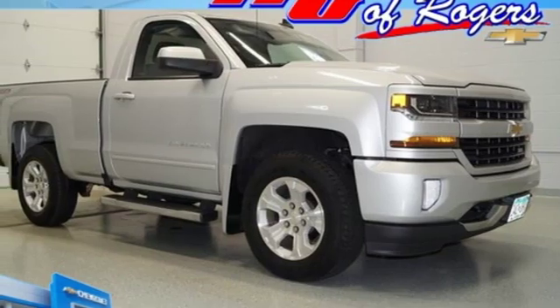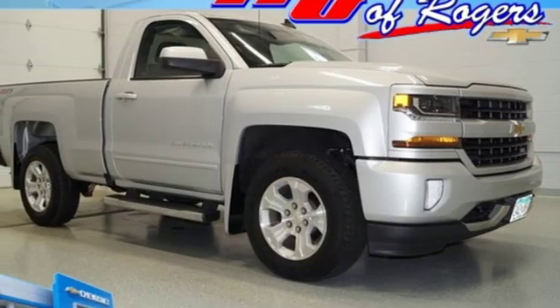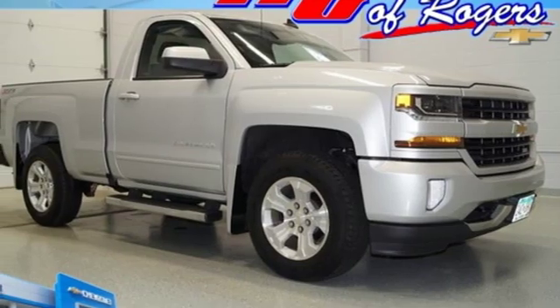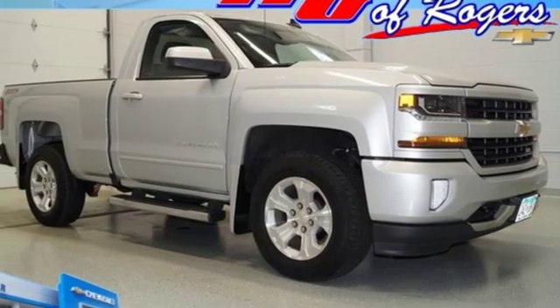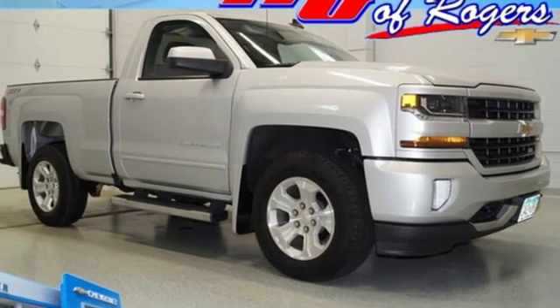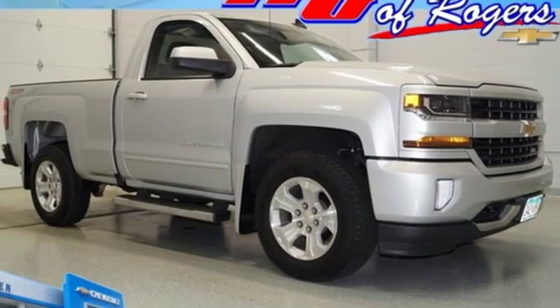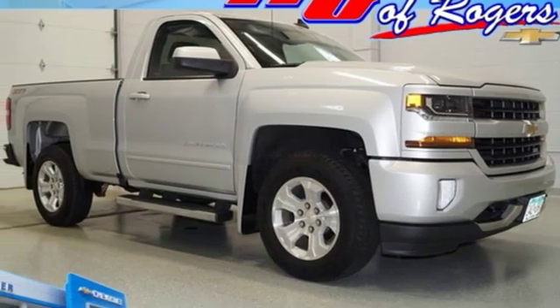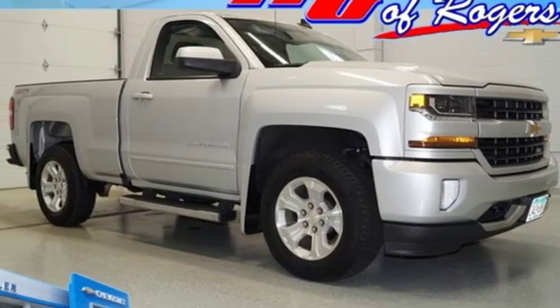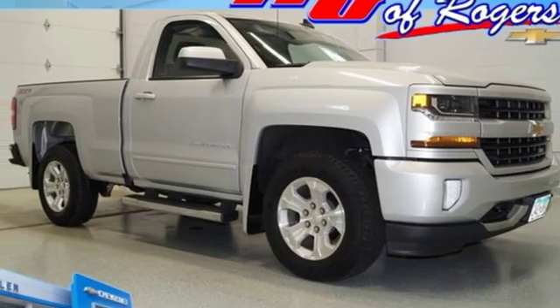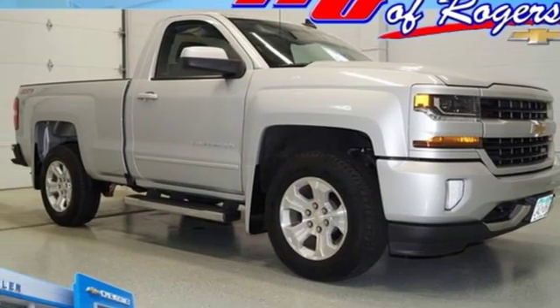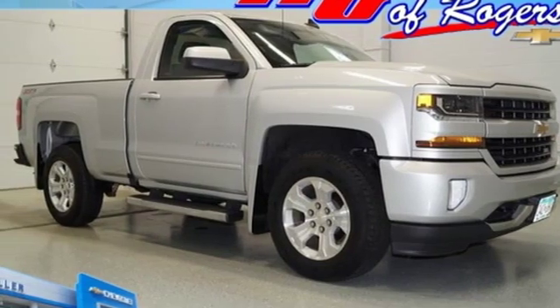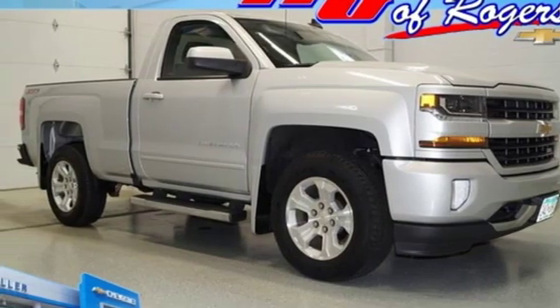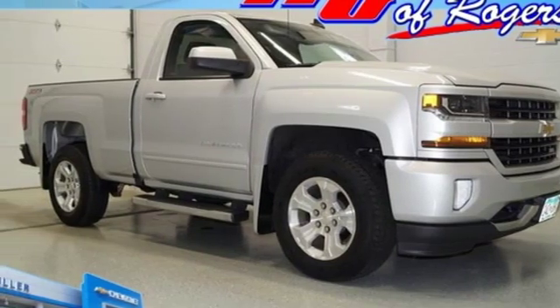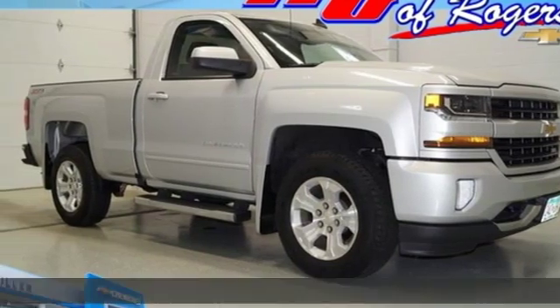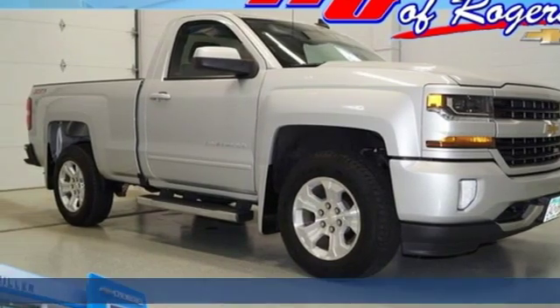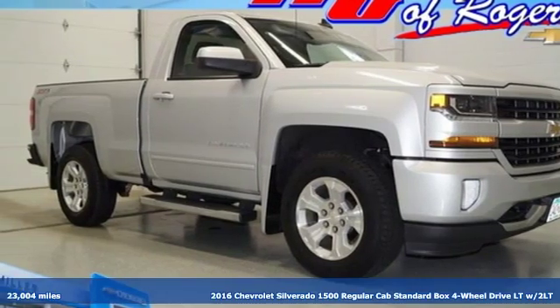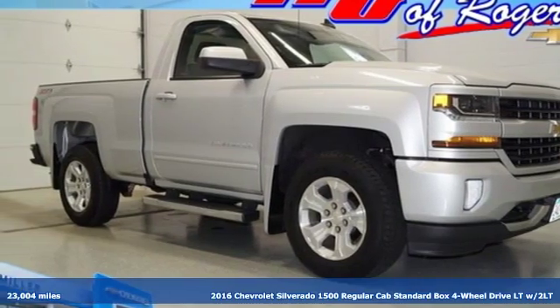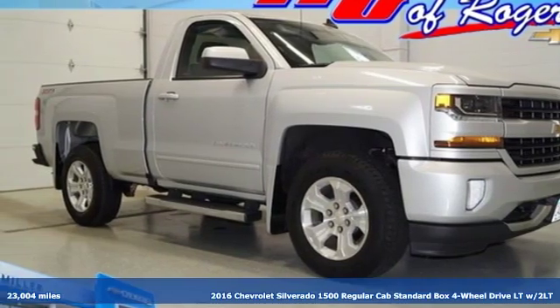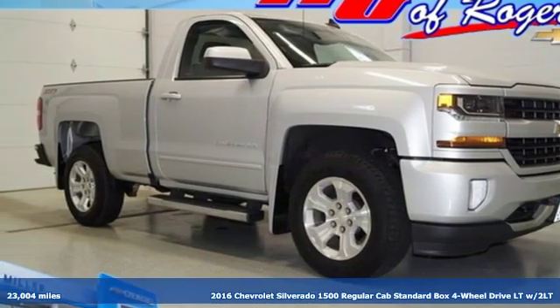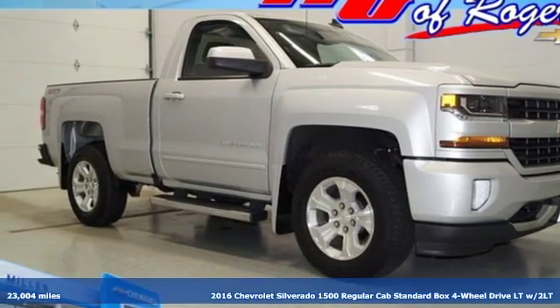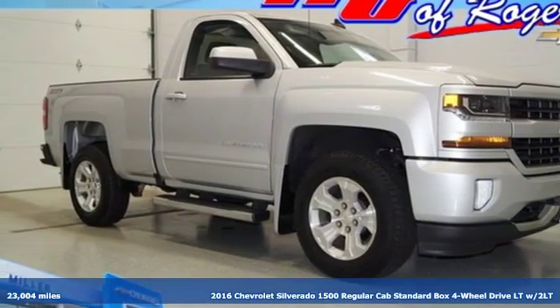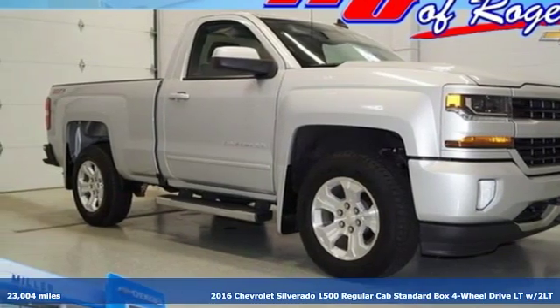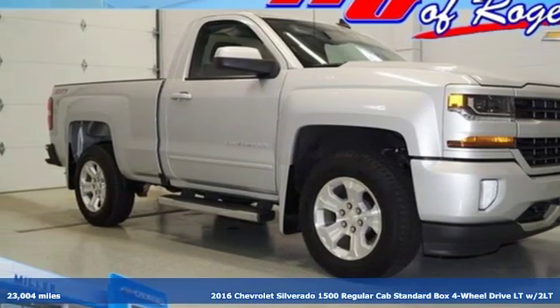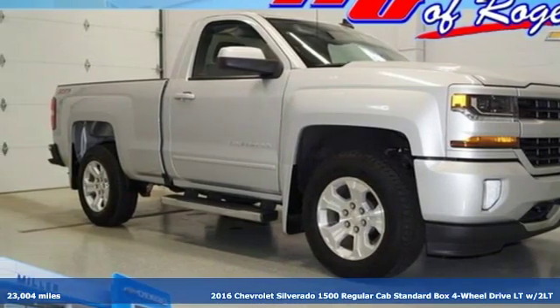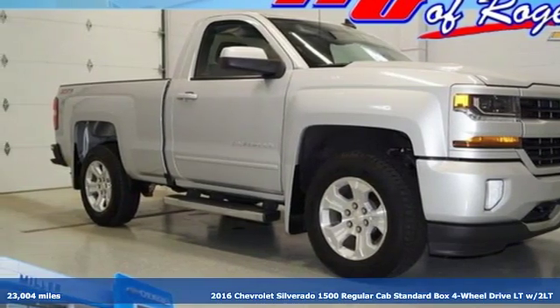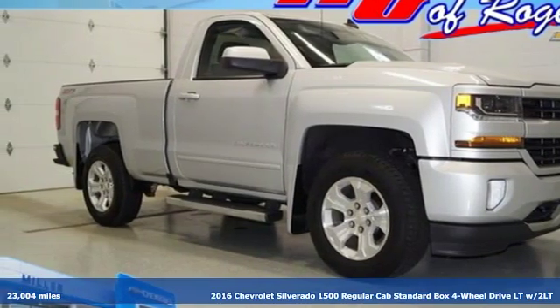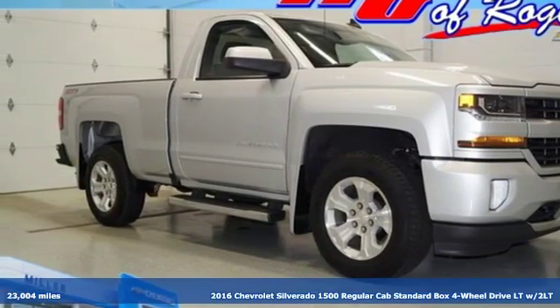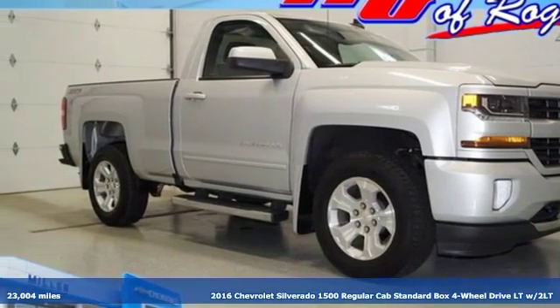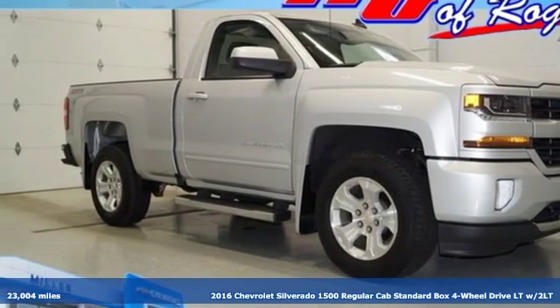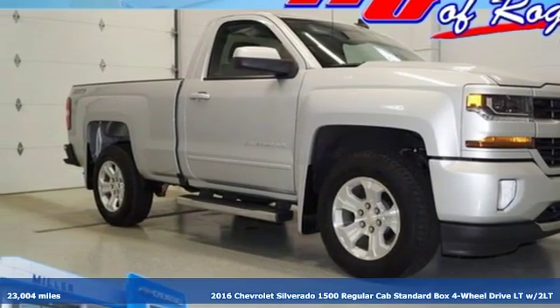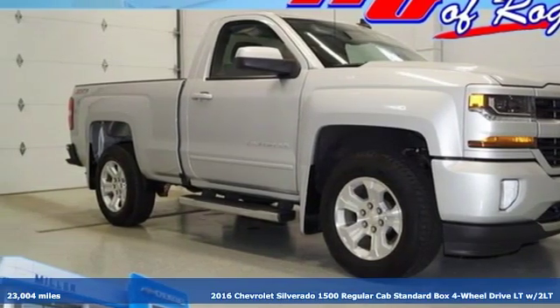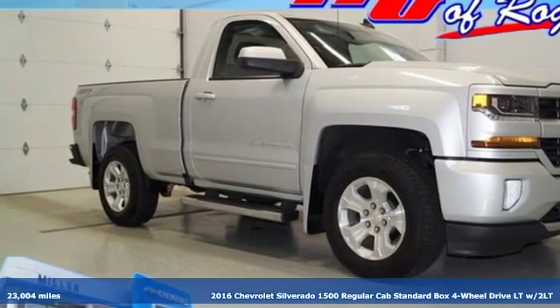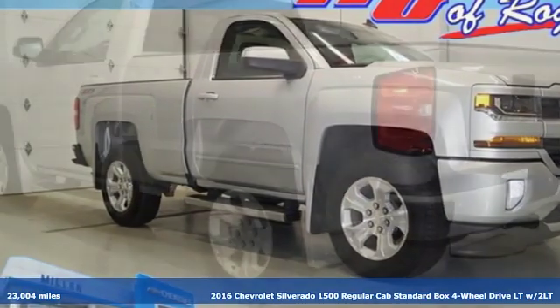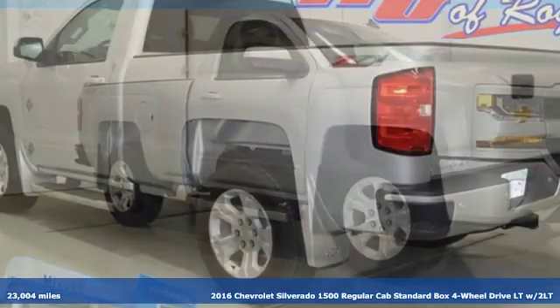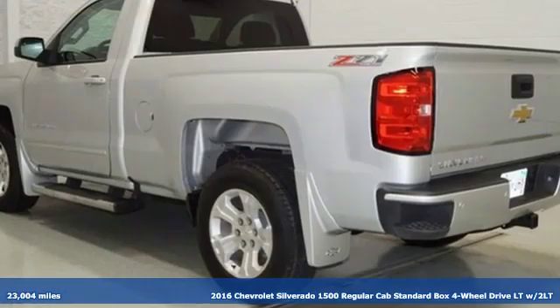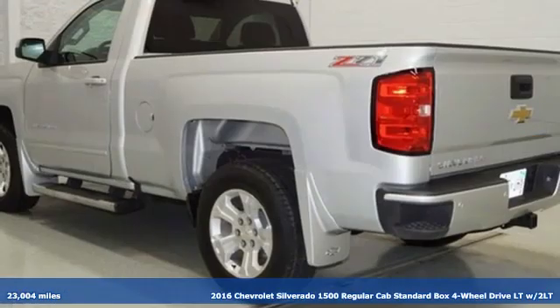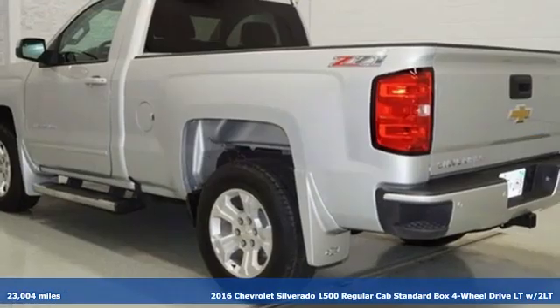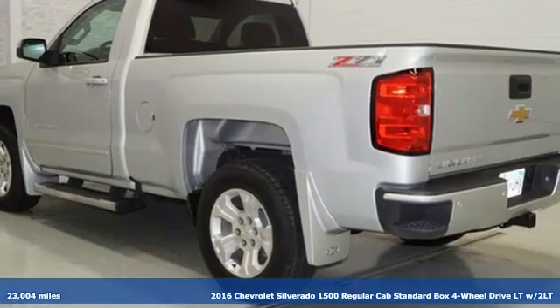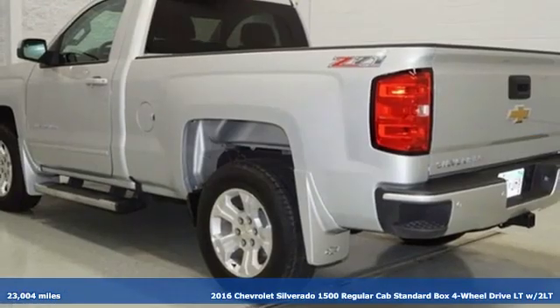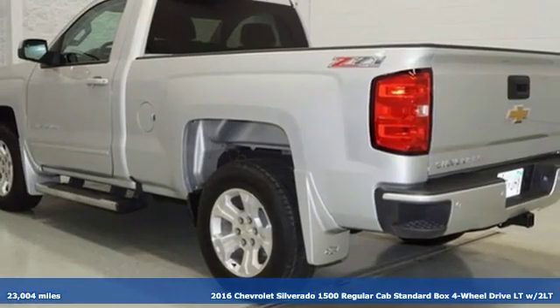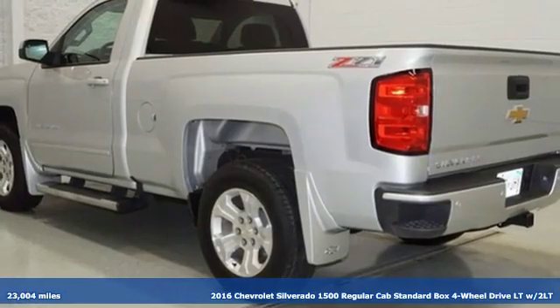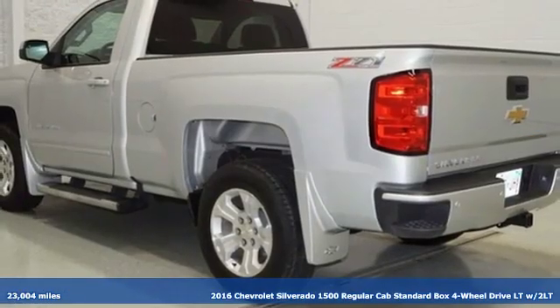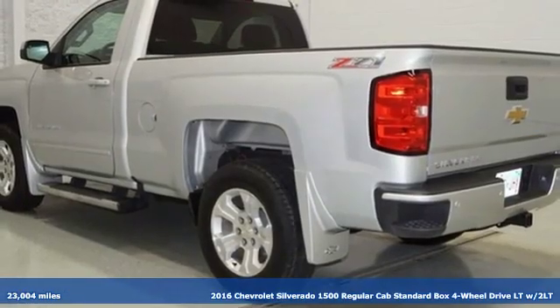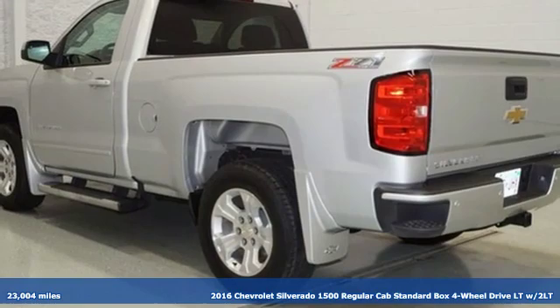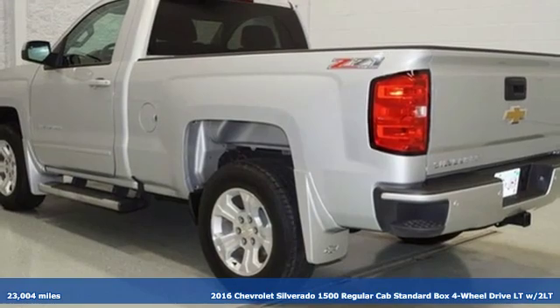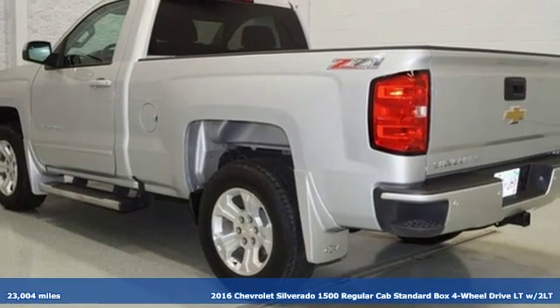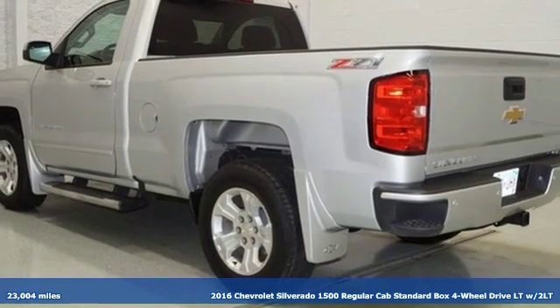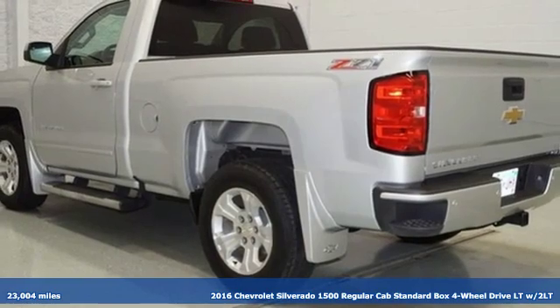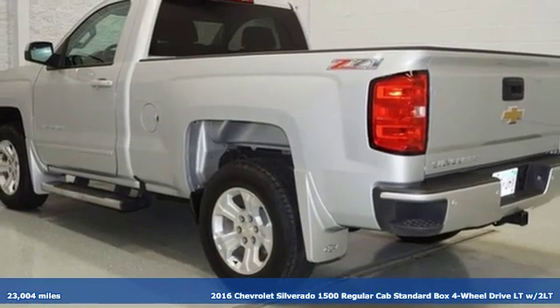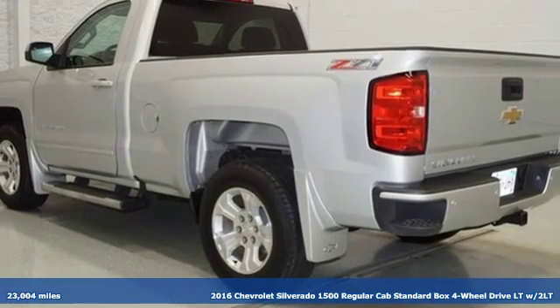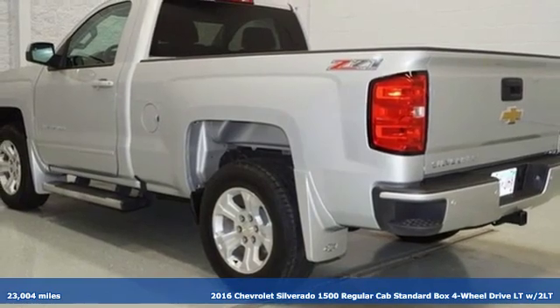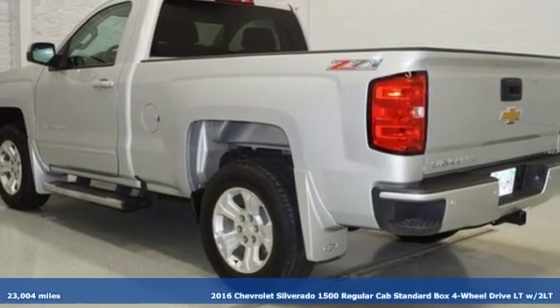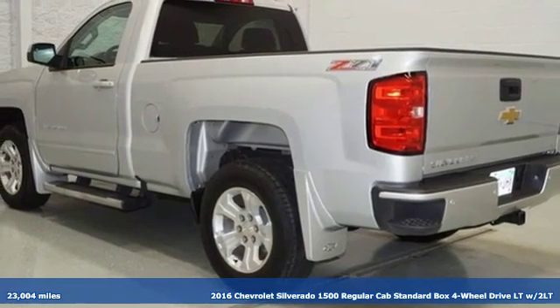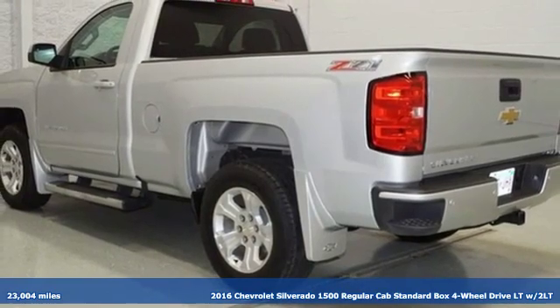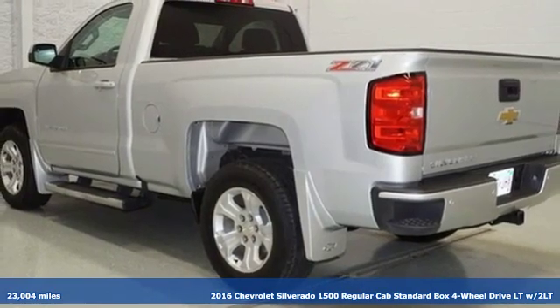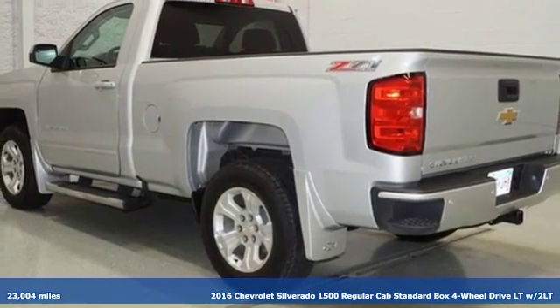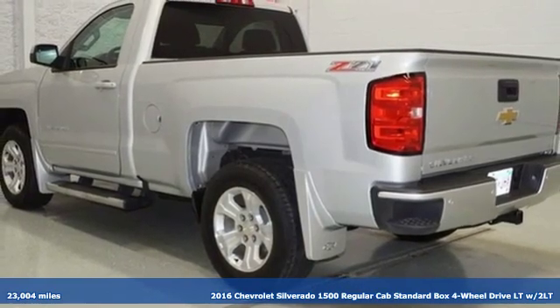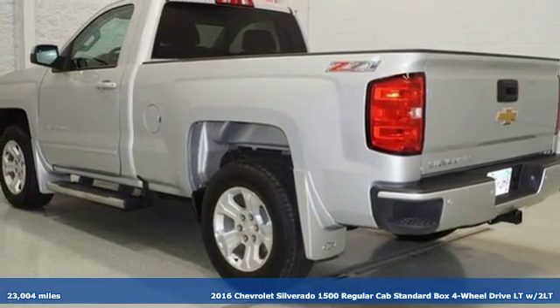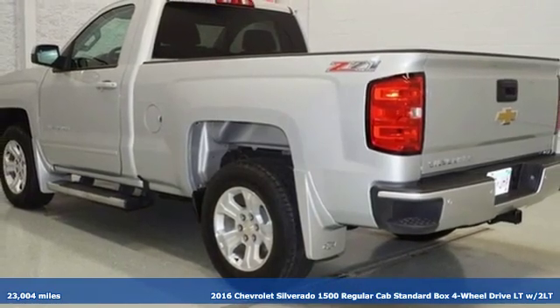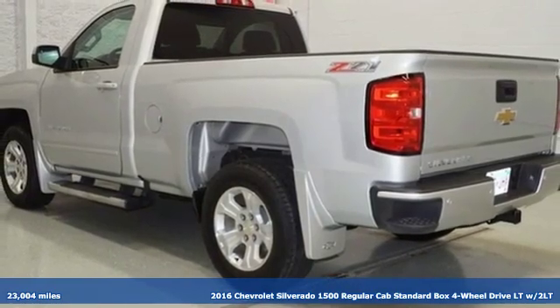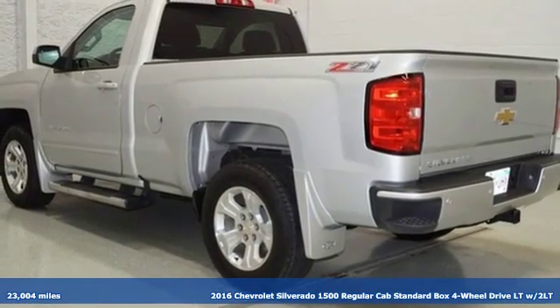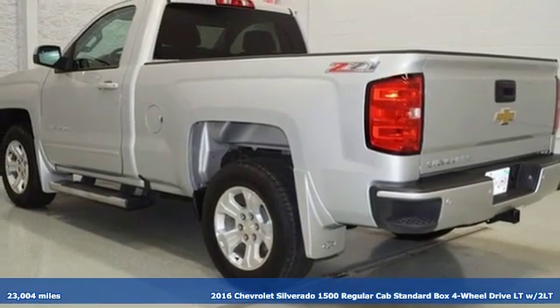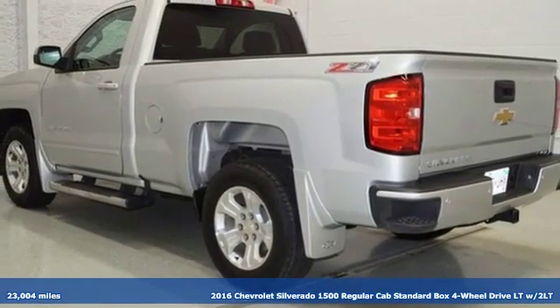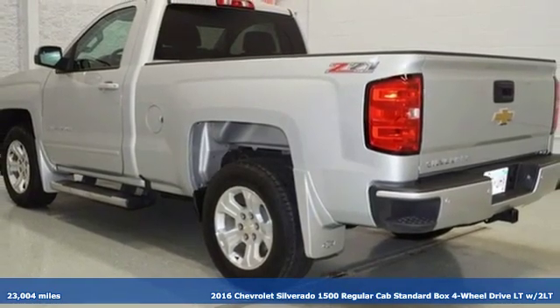Here's a 2016 Chevrolet Silverado 1500. Chevrolet, 100 years of icons.